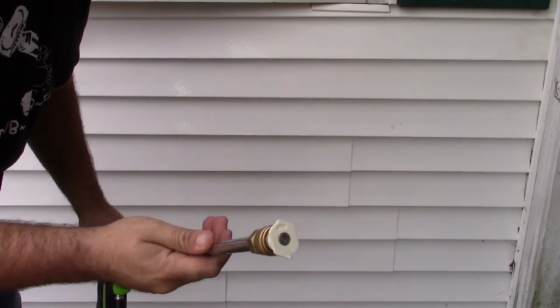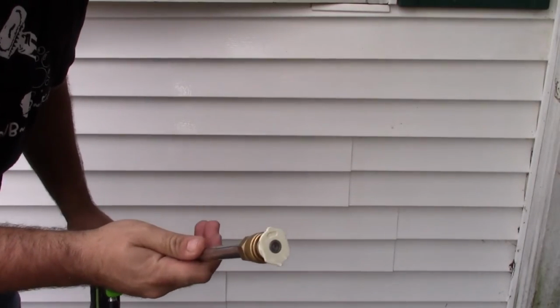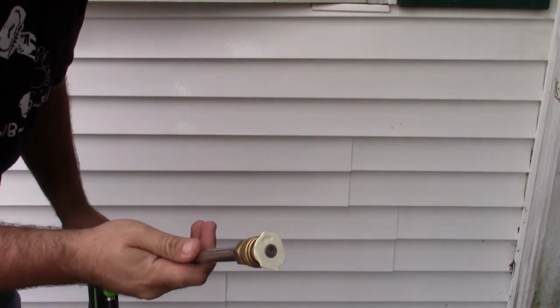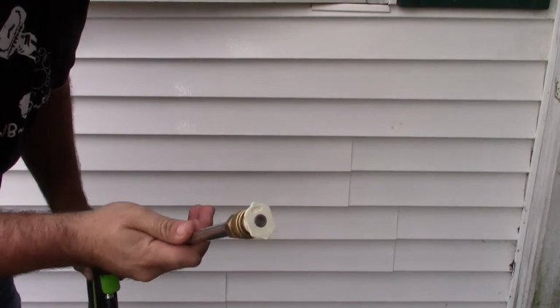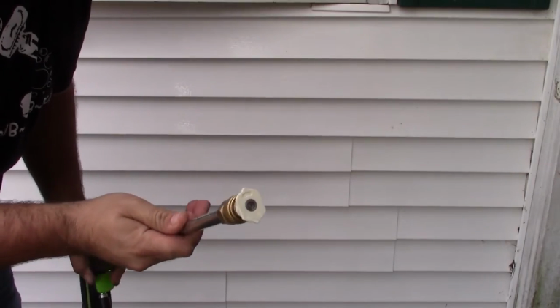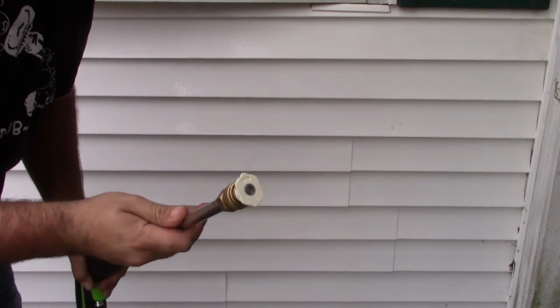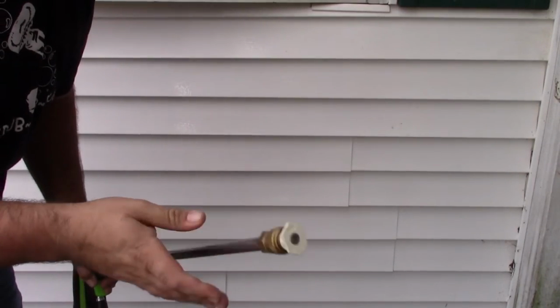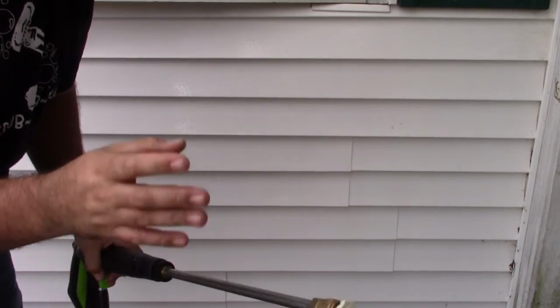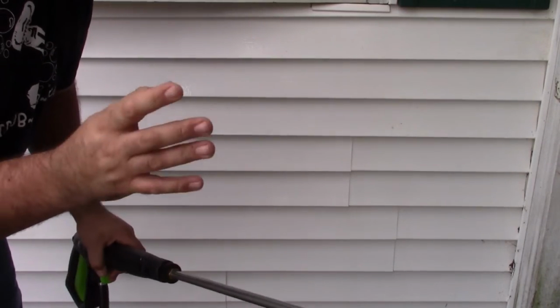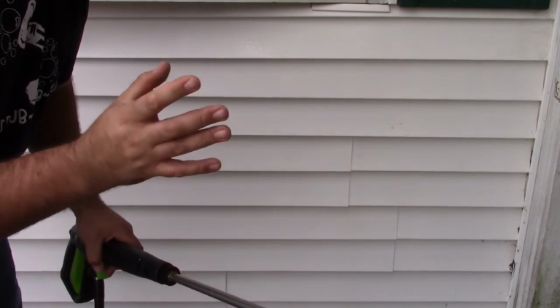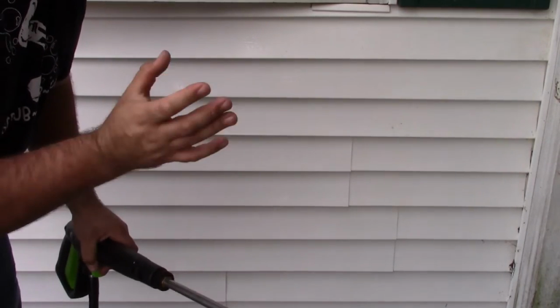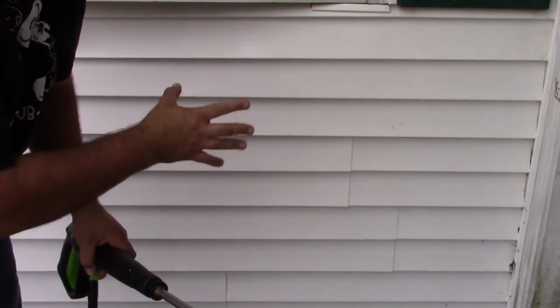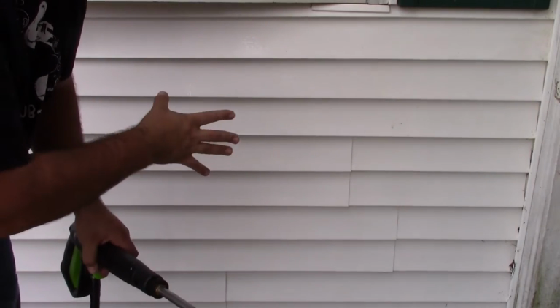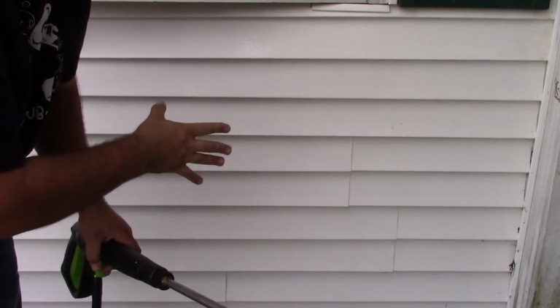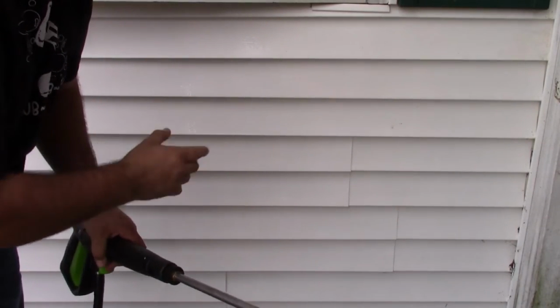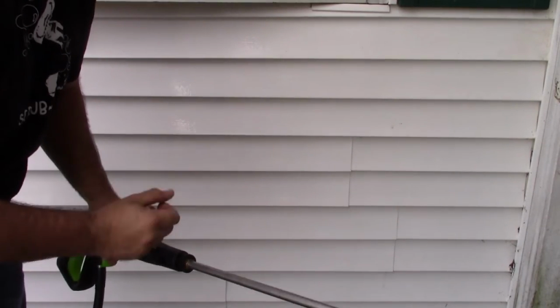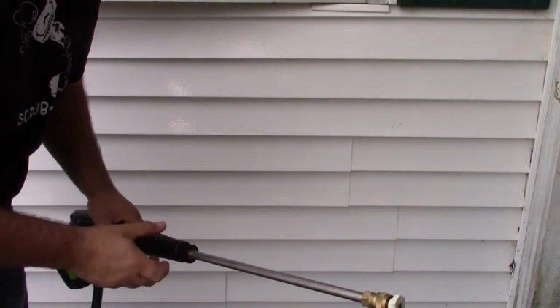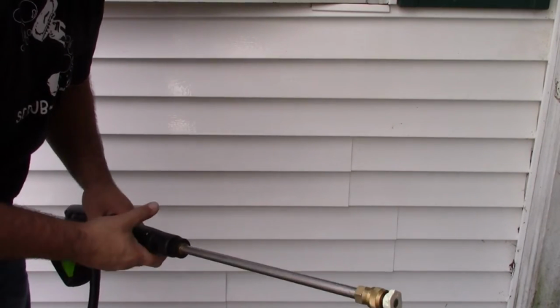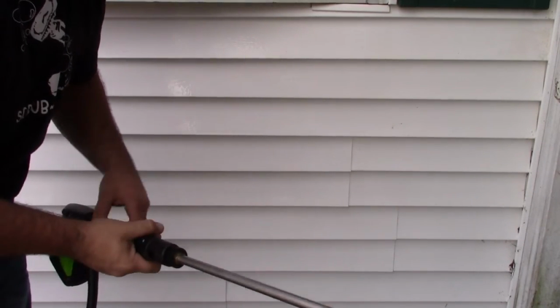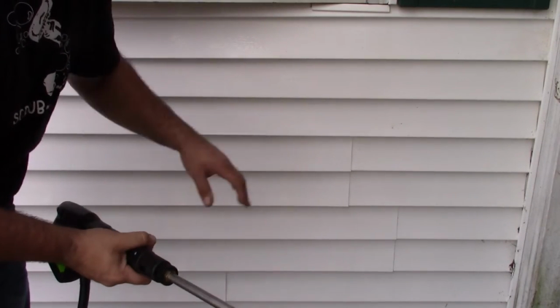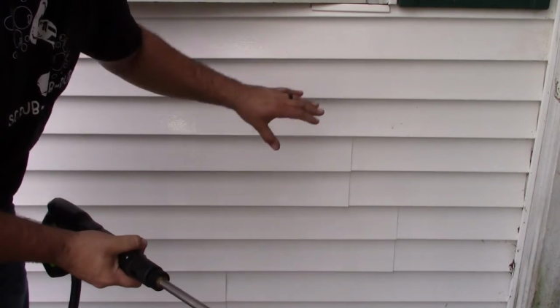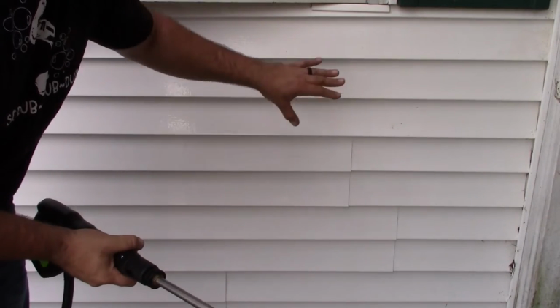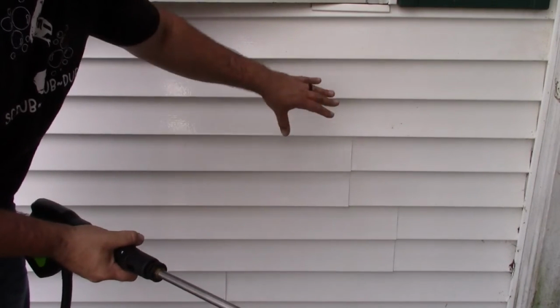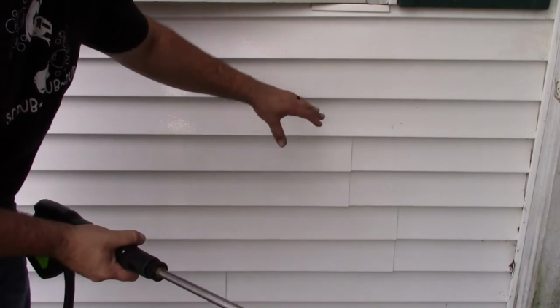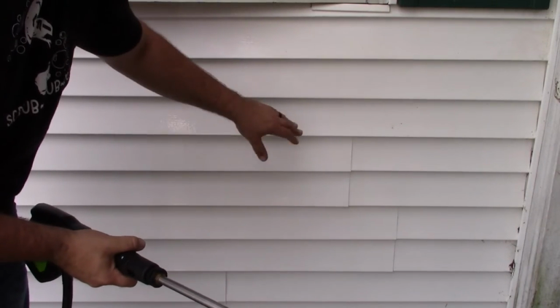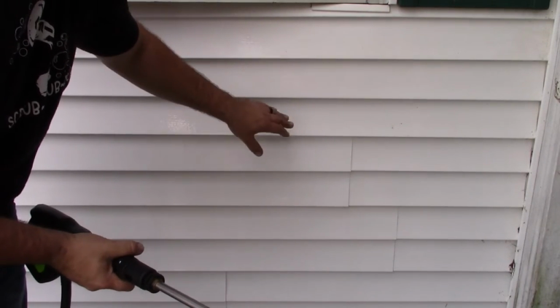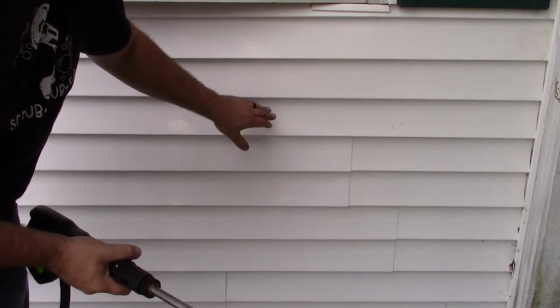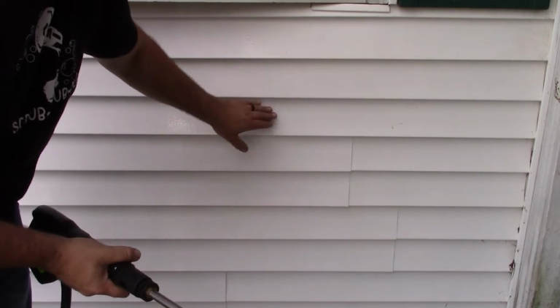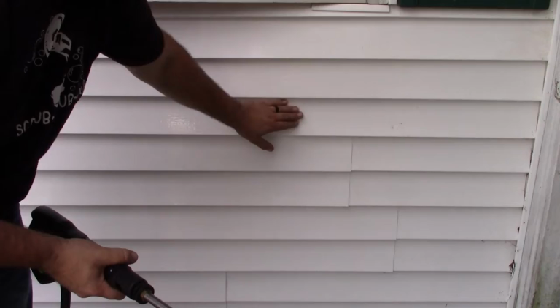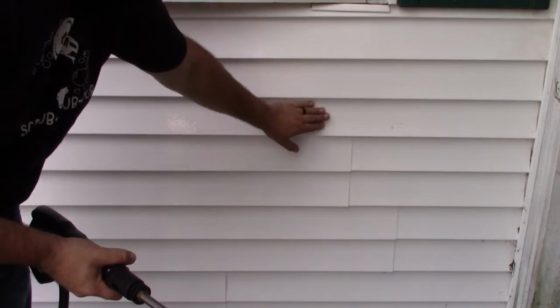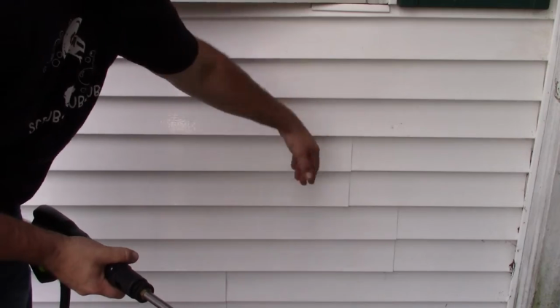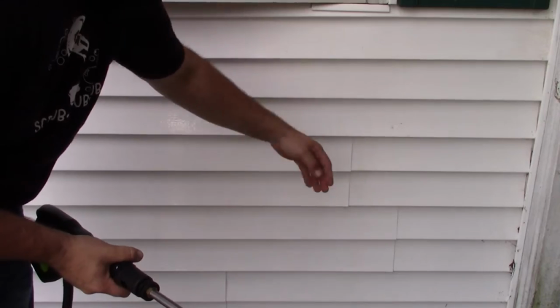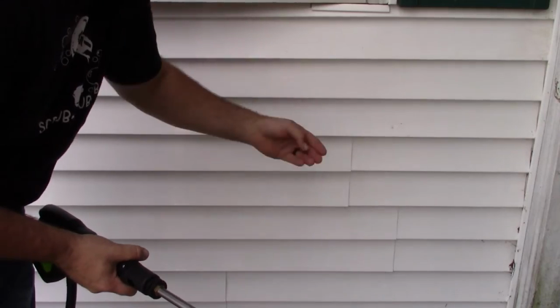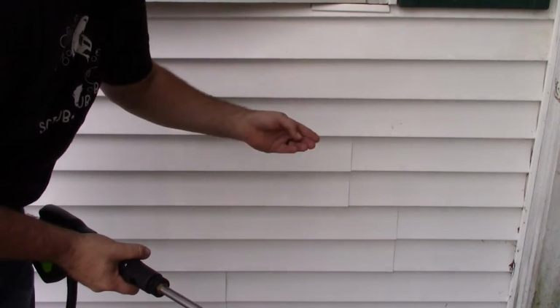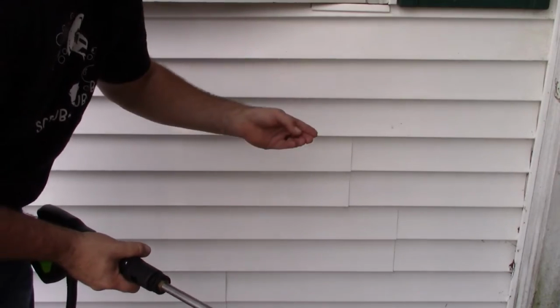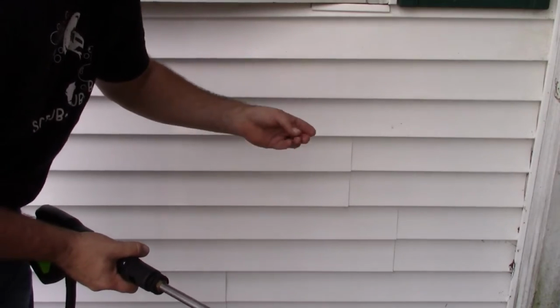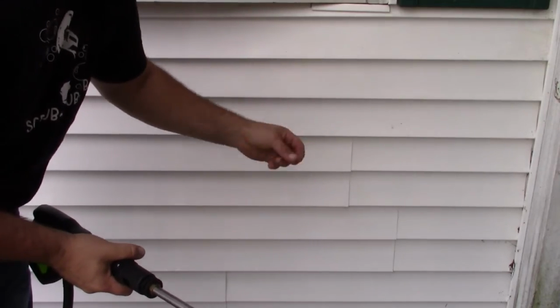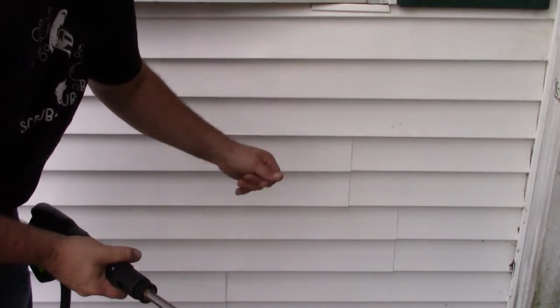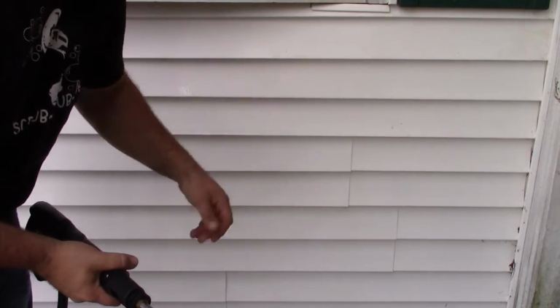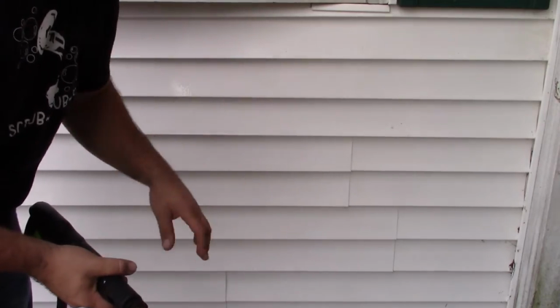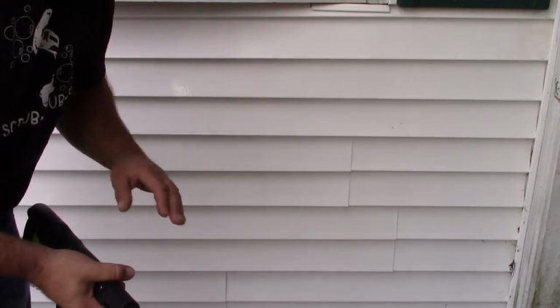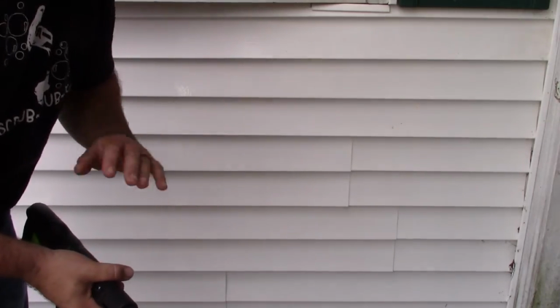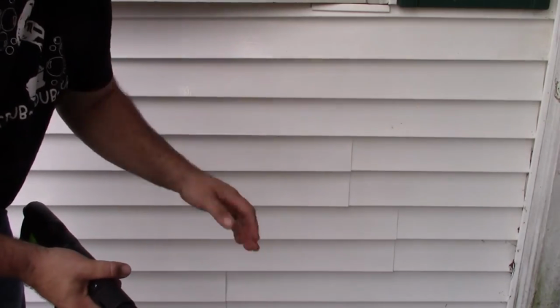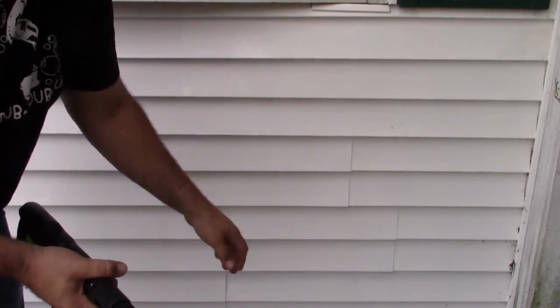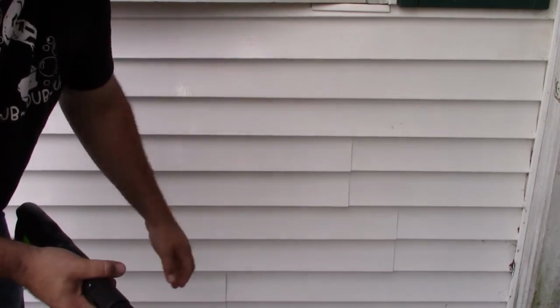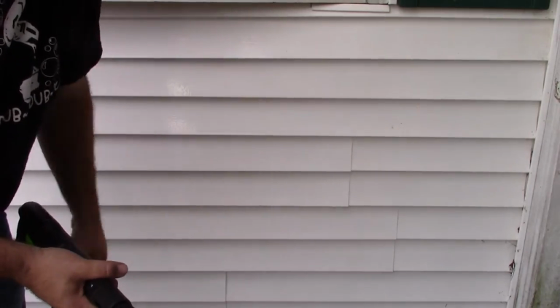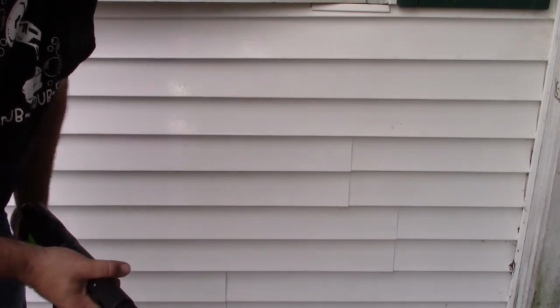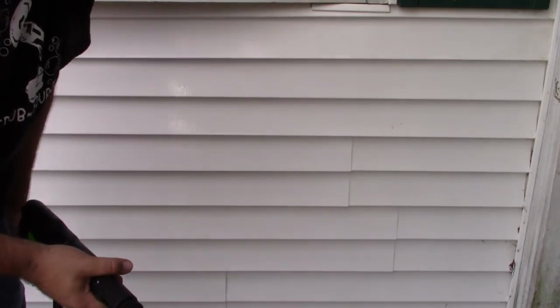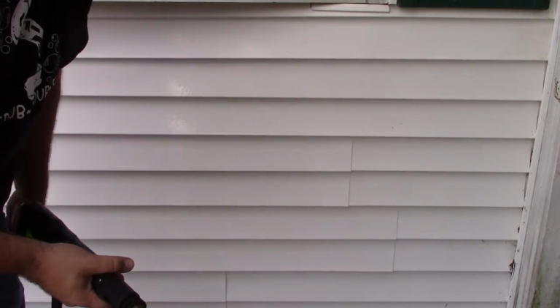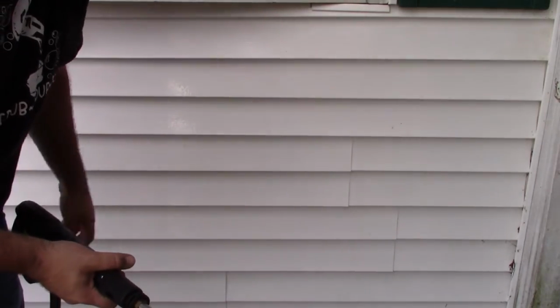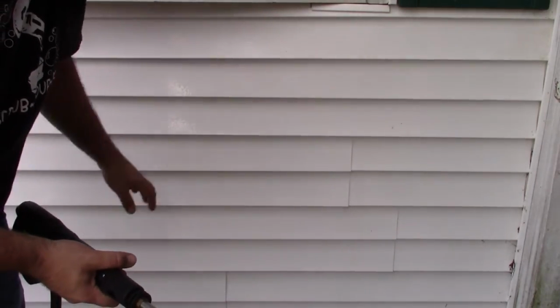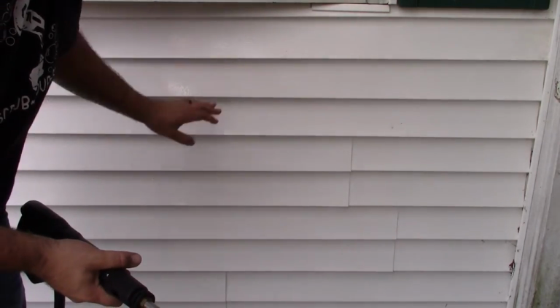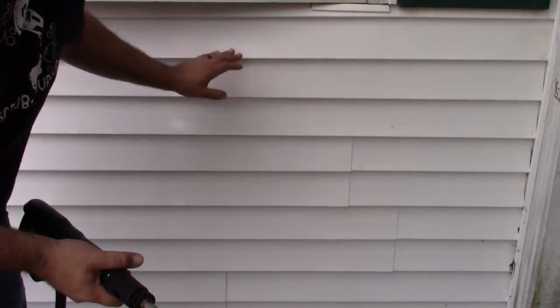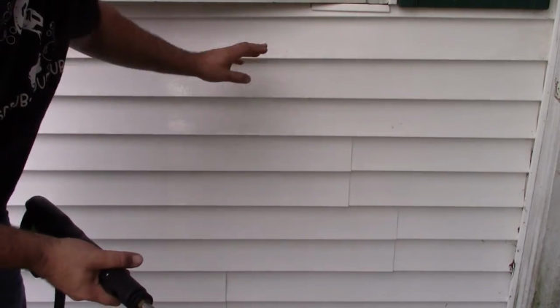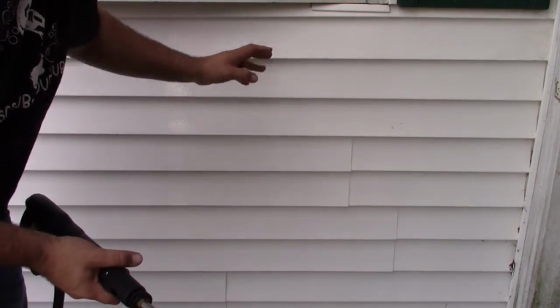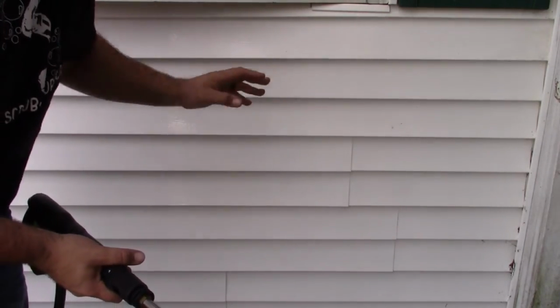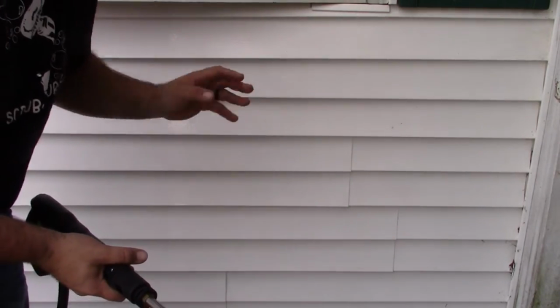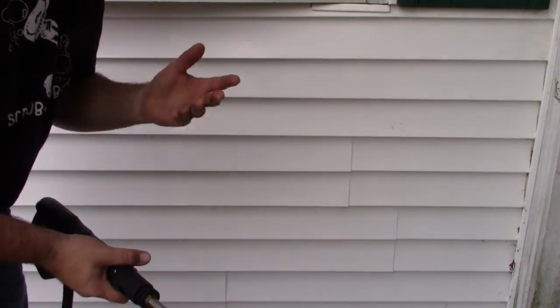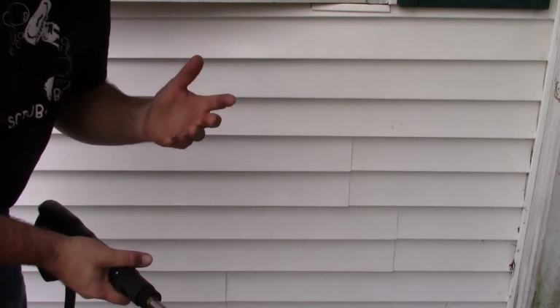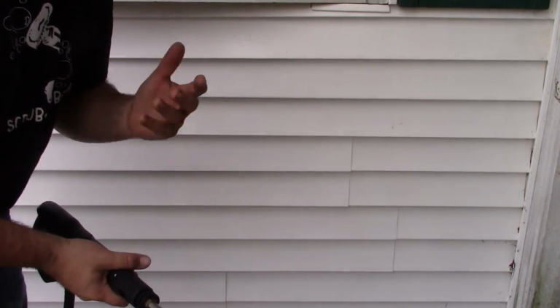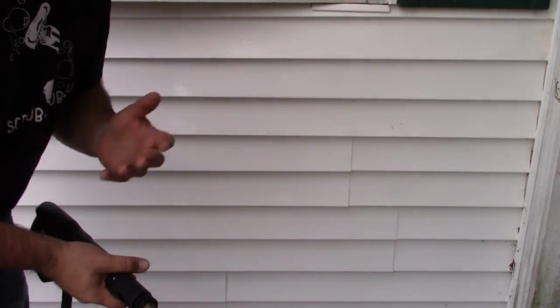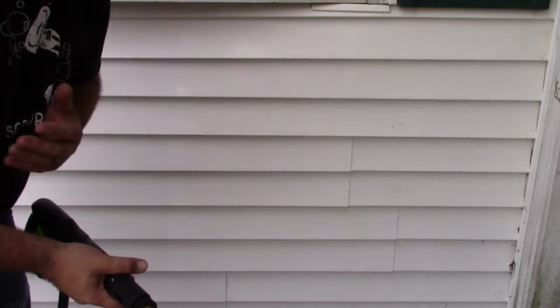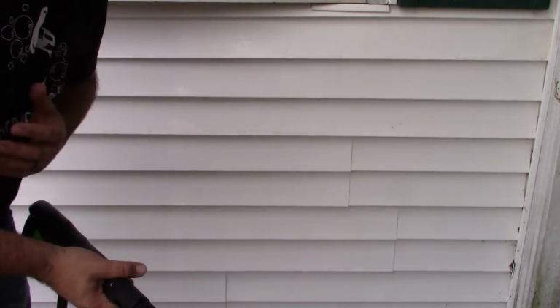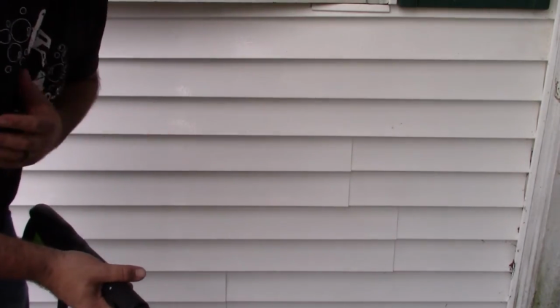You can see that the 40 degree actually worked really well on the siding. It got the cobwebs off, it got some of that mildew off, it worked really well and cleaned it. It looks a lot better.